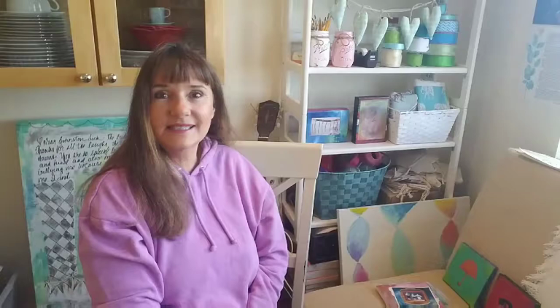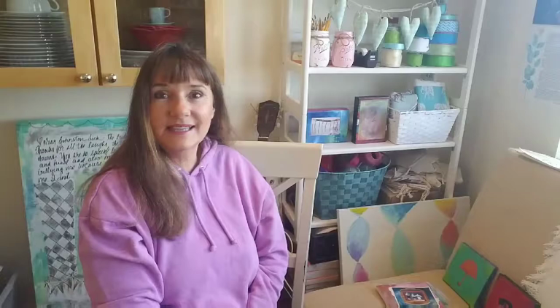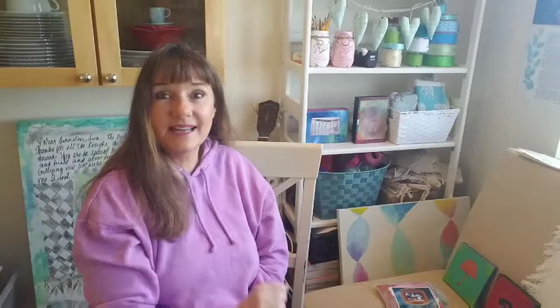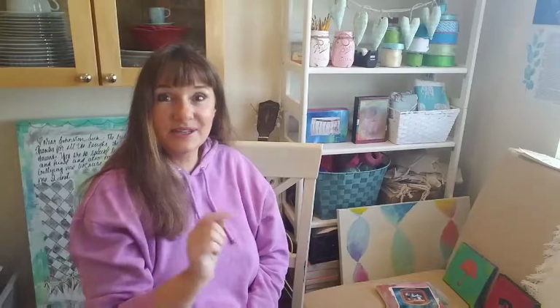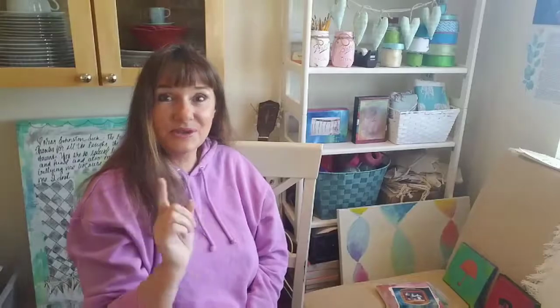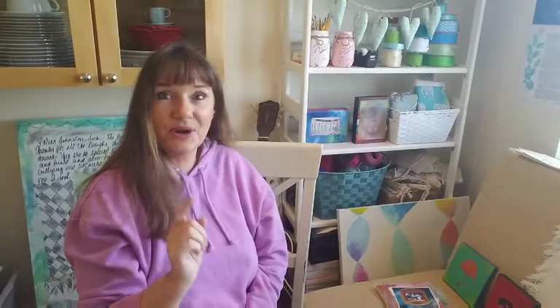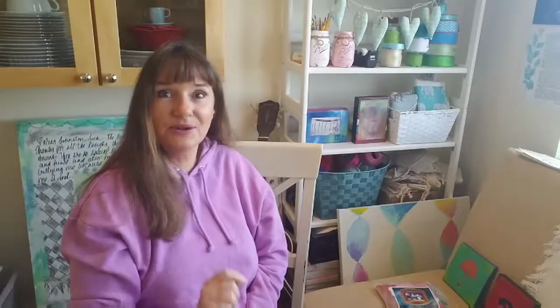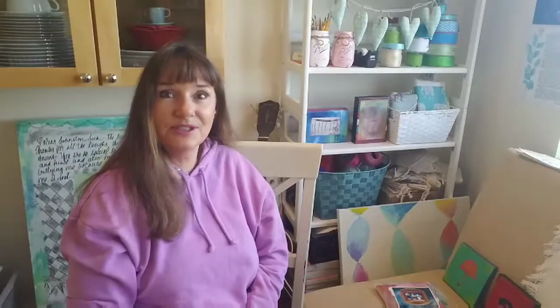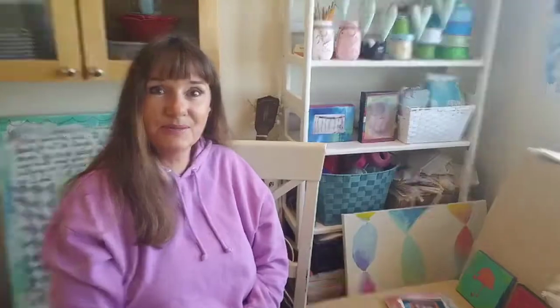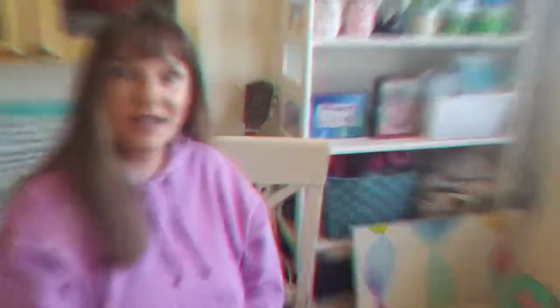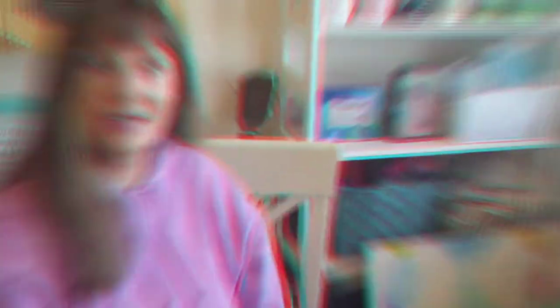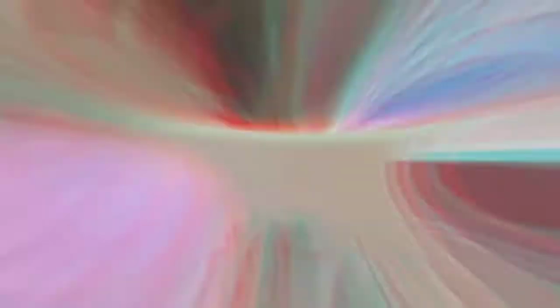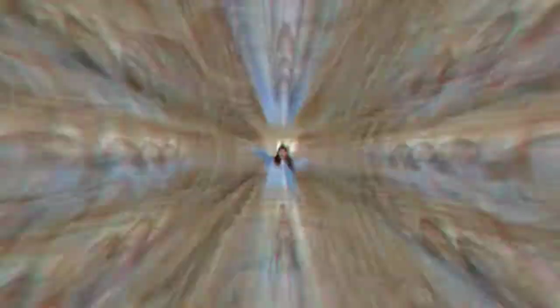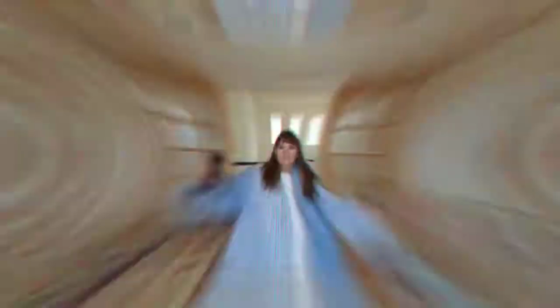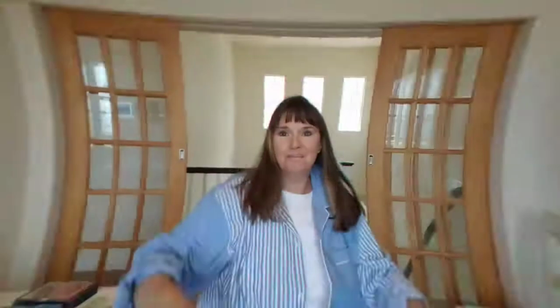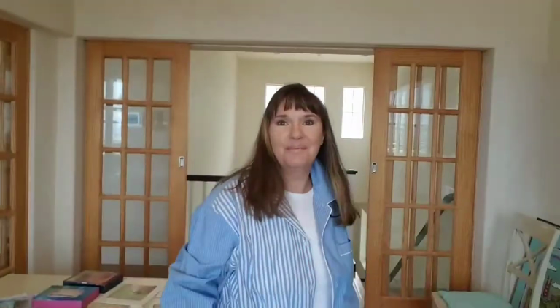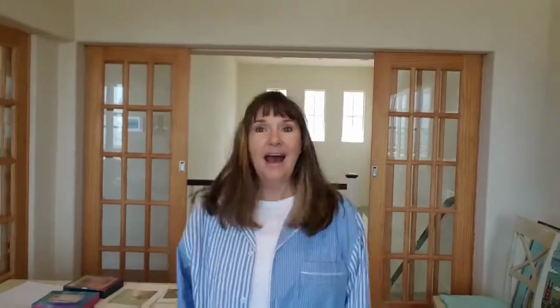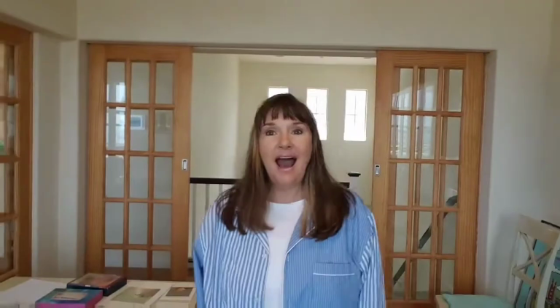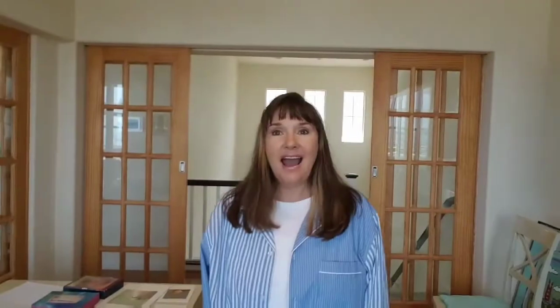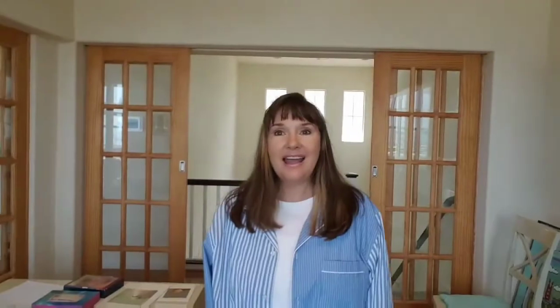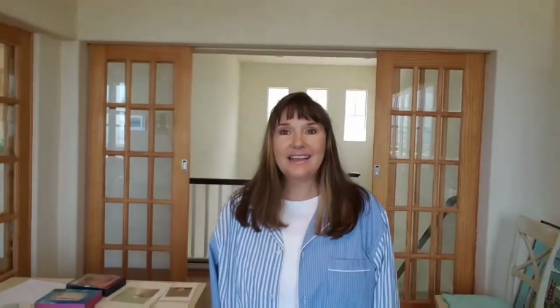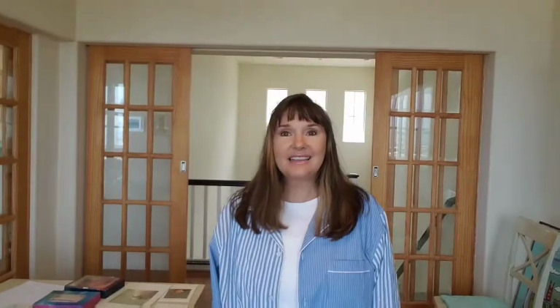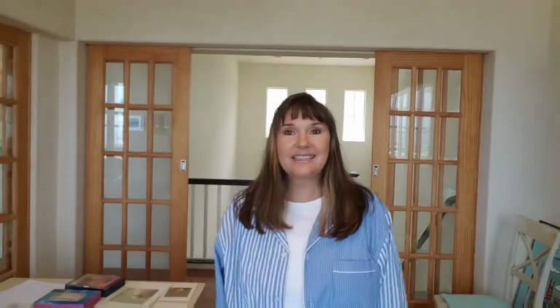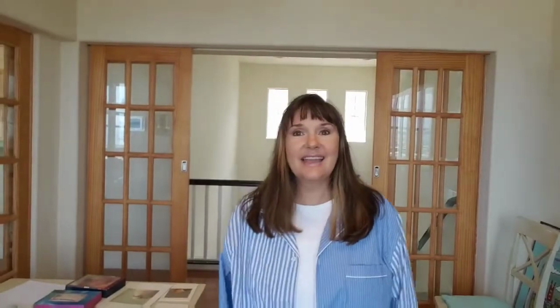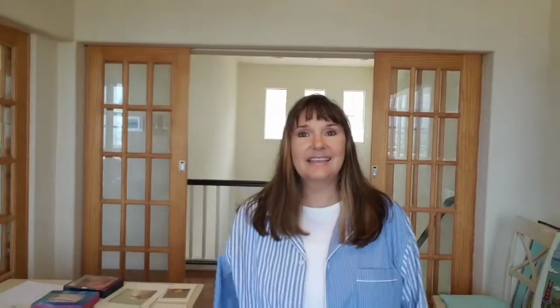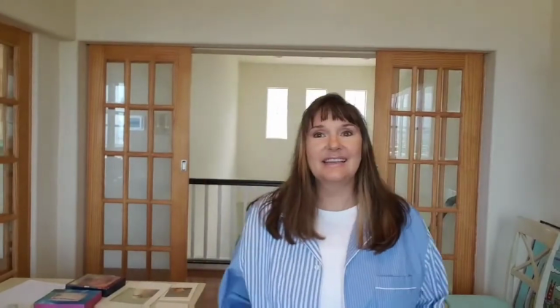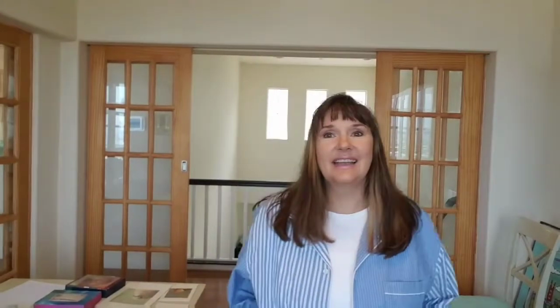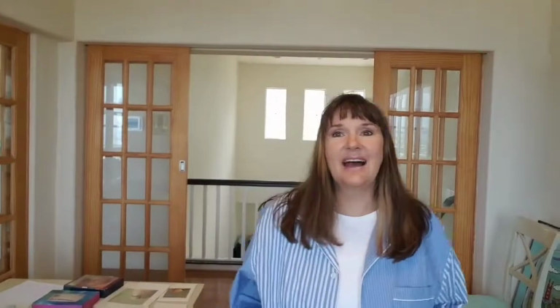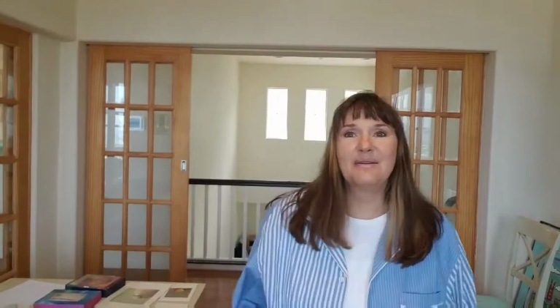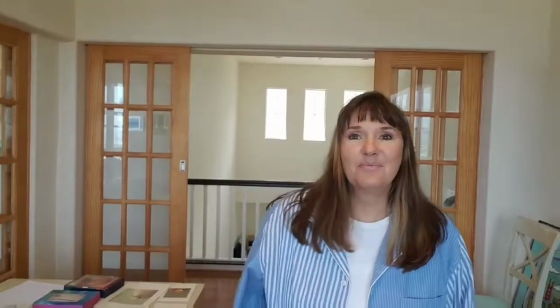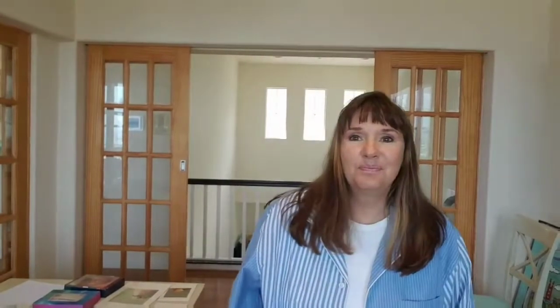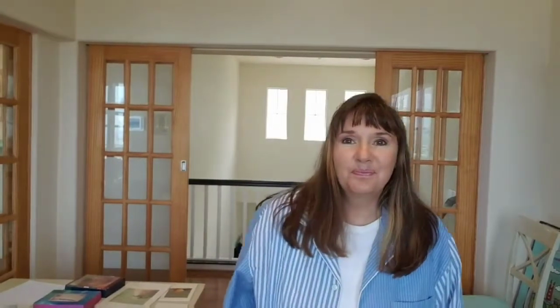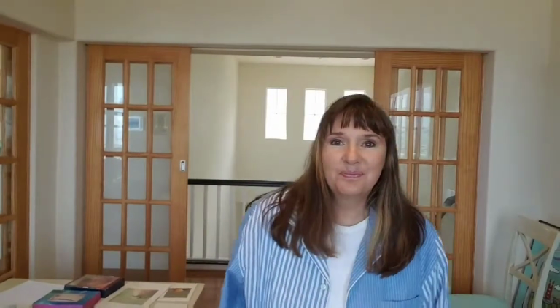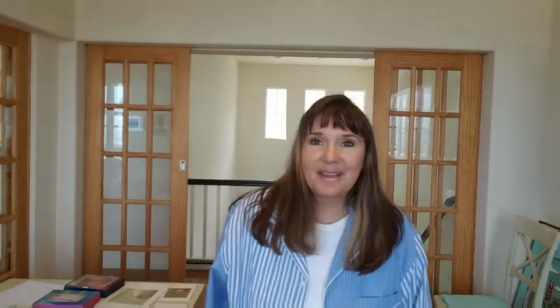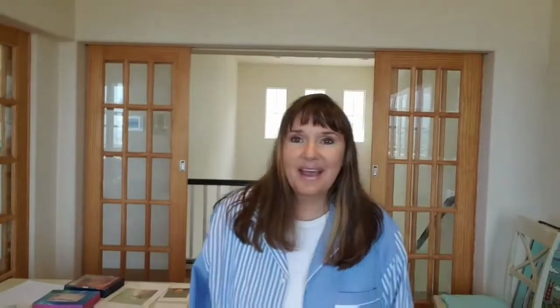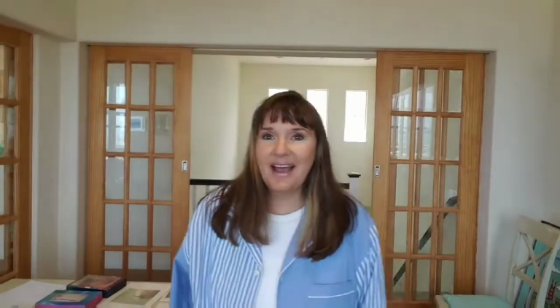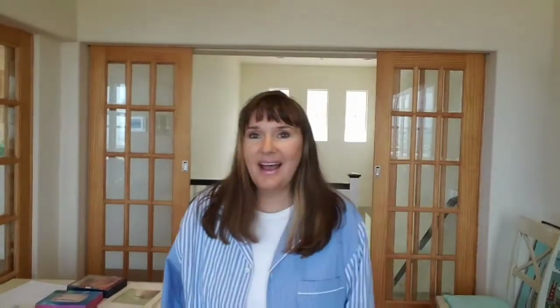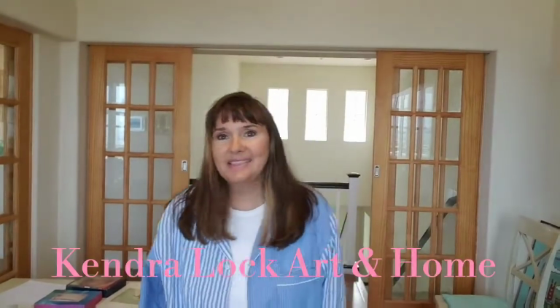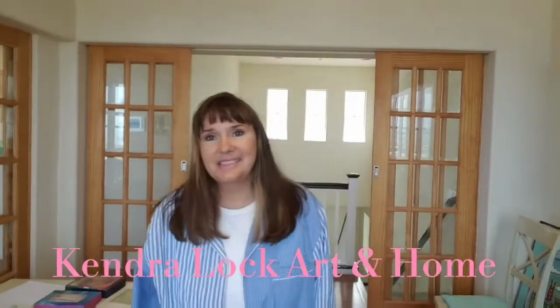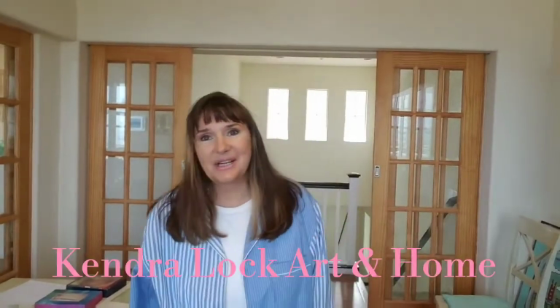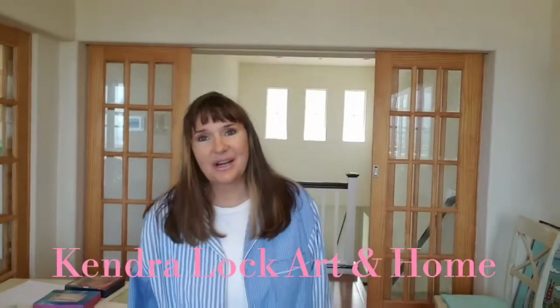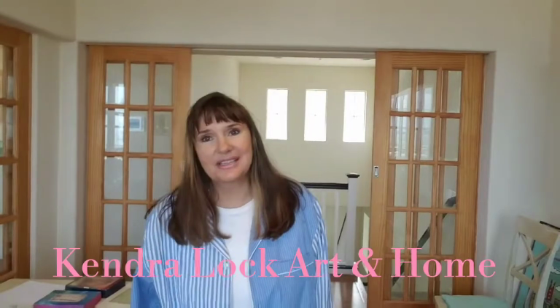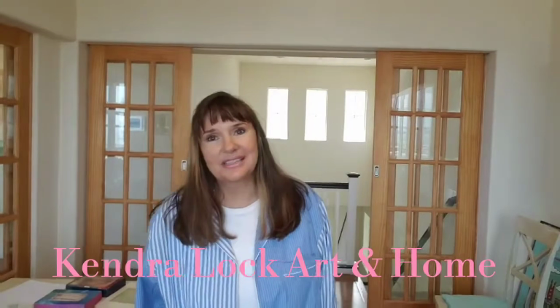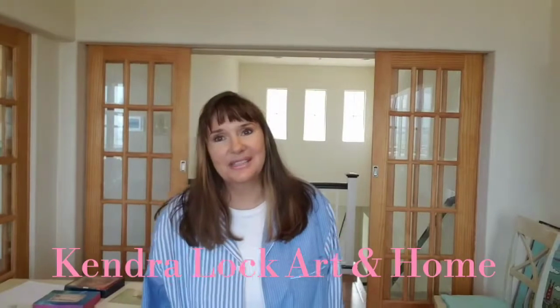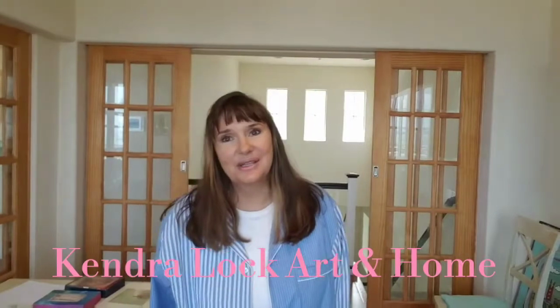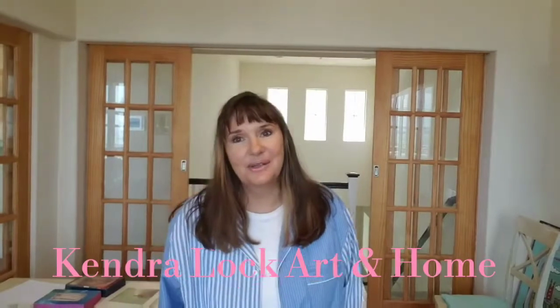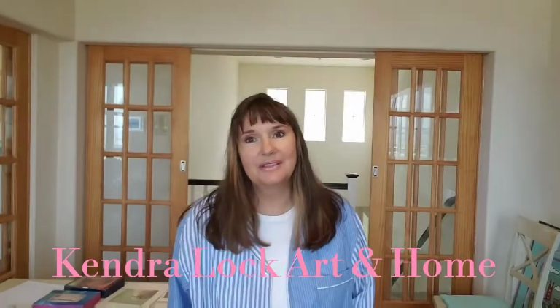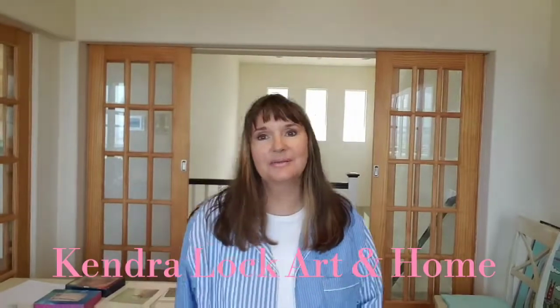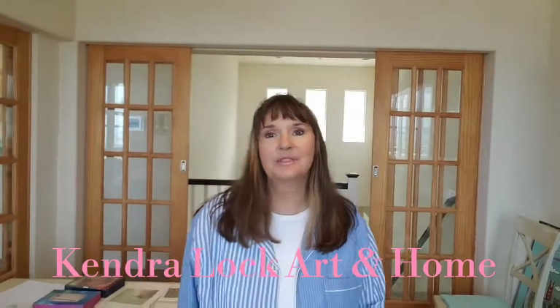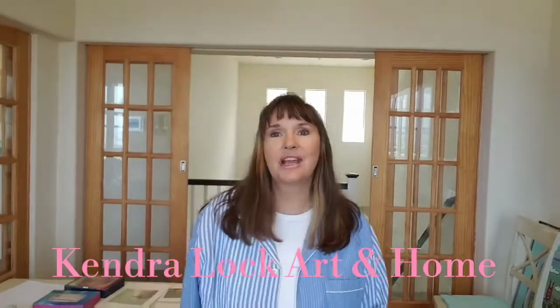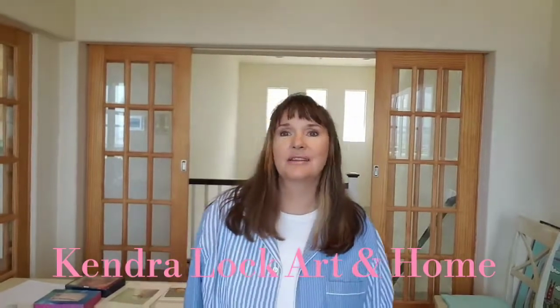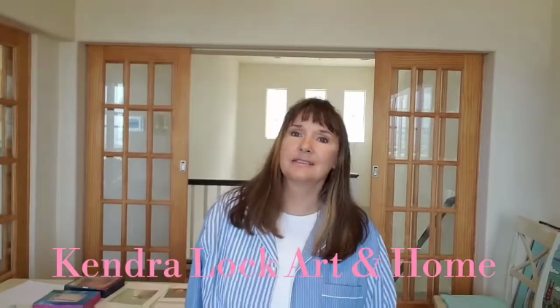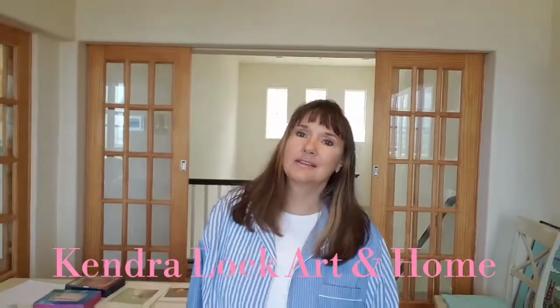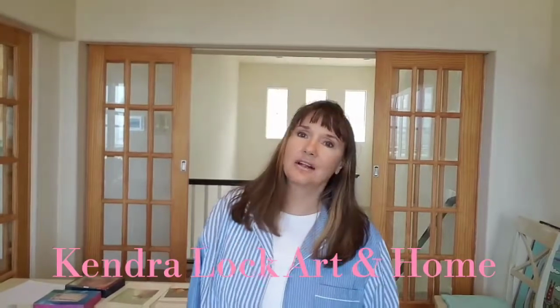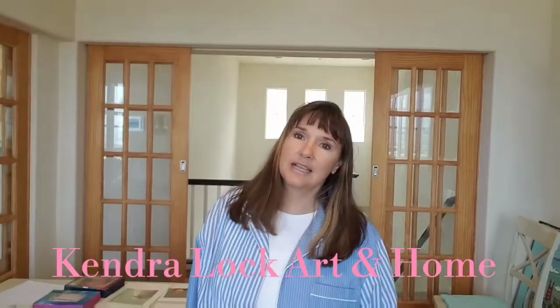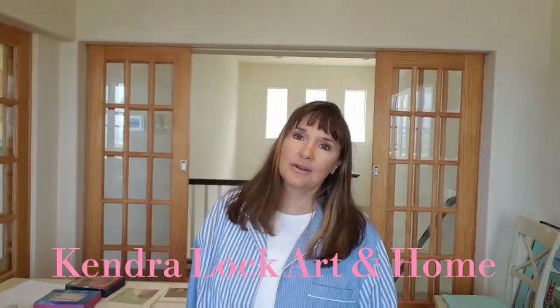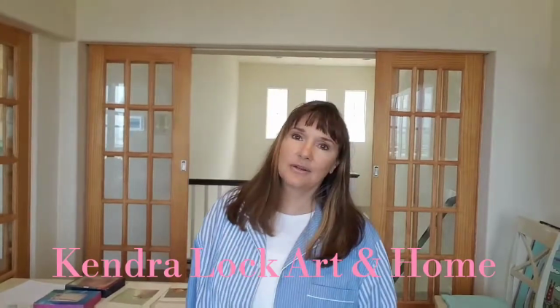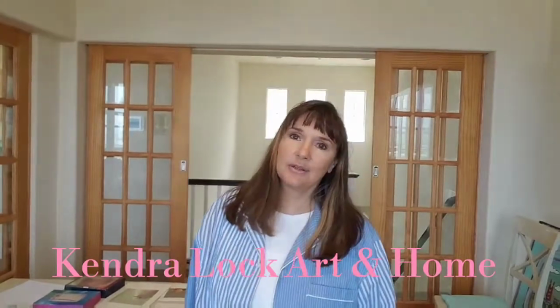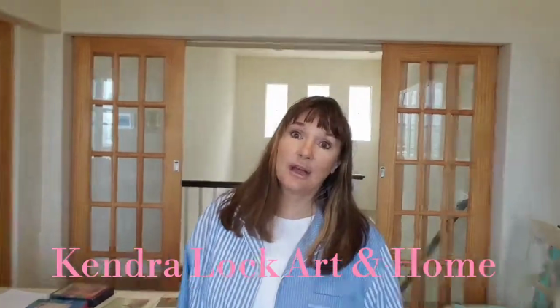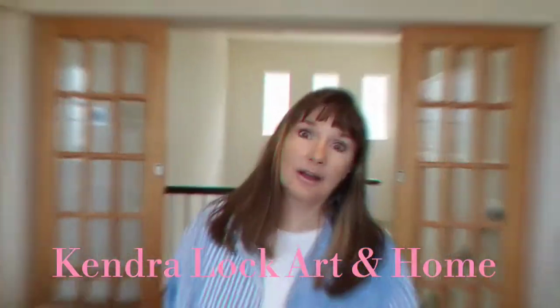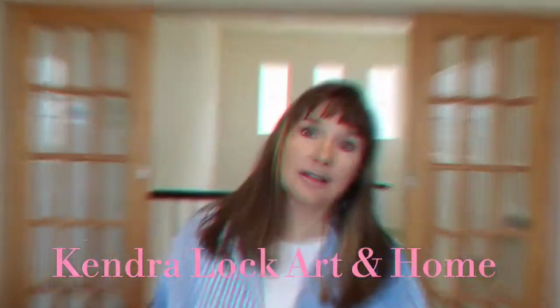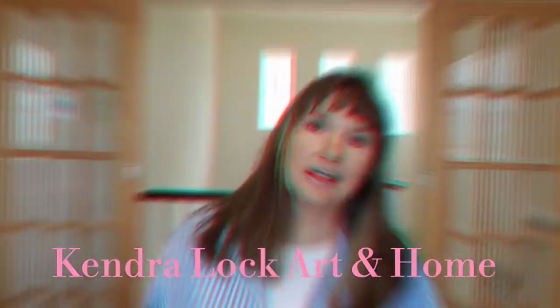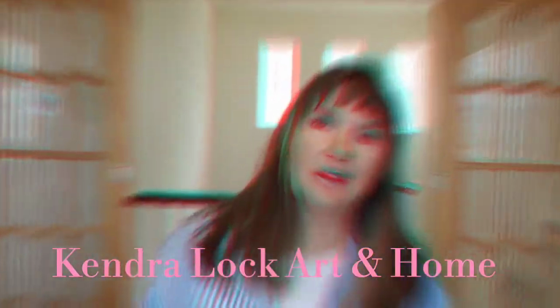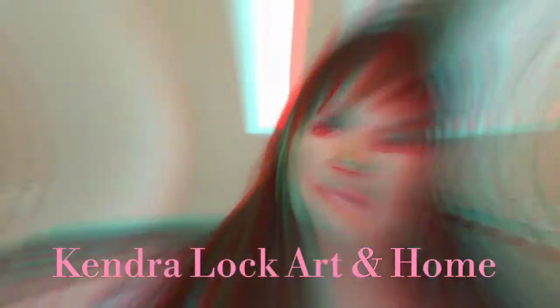This is the intro to my intro. Hi, it's Kendi. I just started this new YouTube channel — it's called Kinder Lock Art and Home.